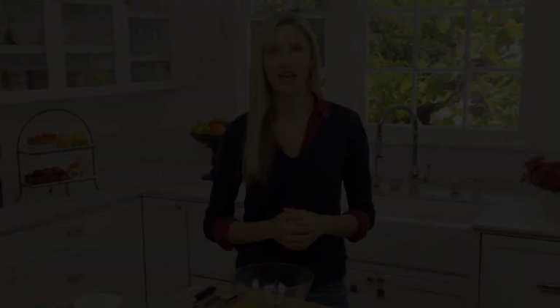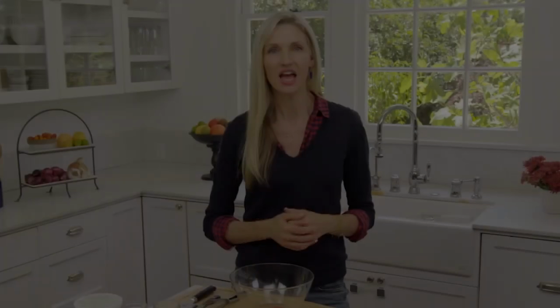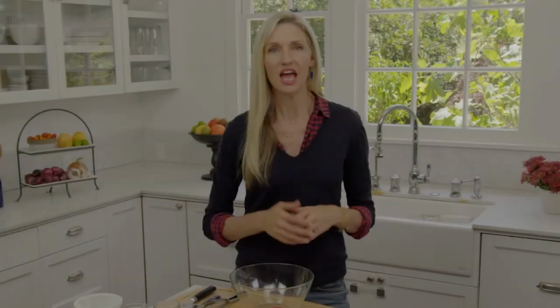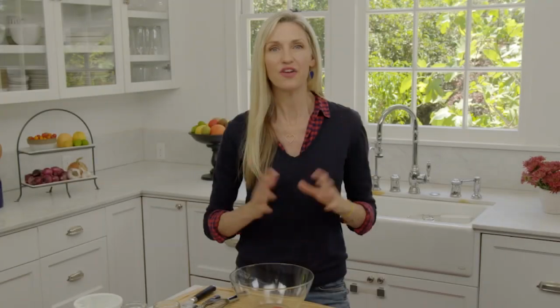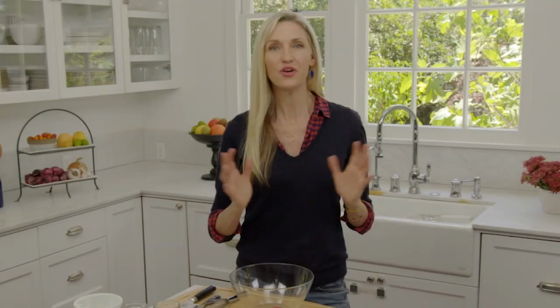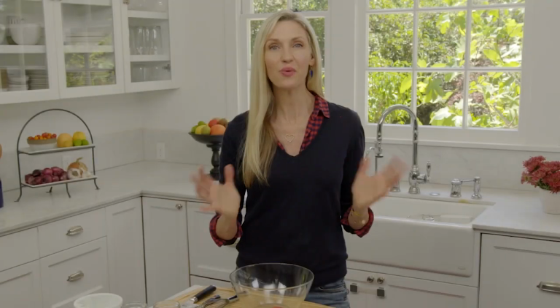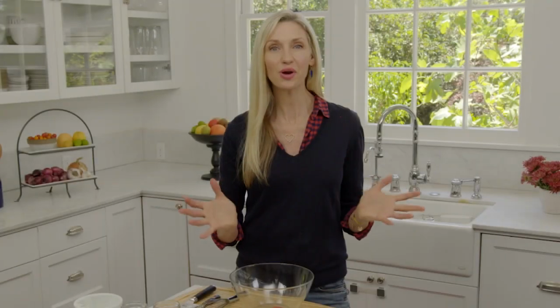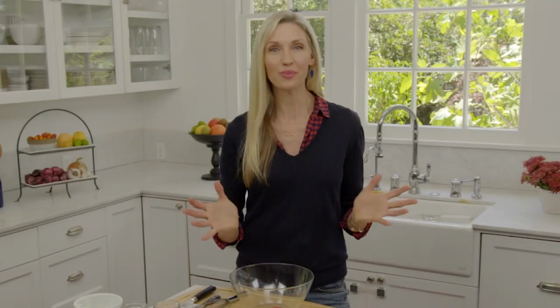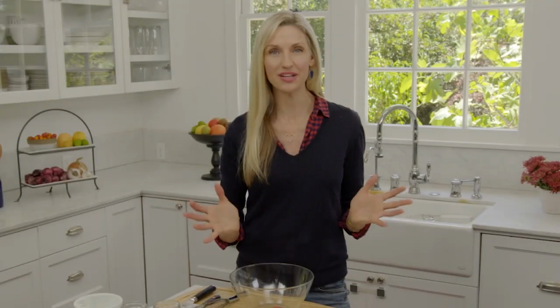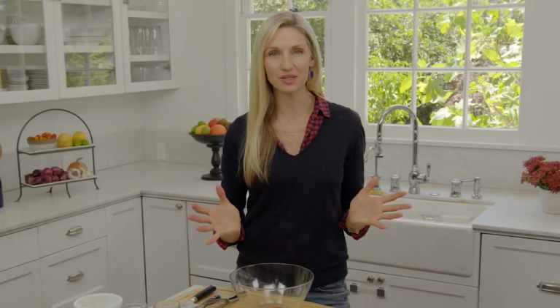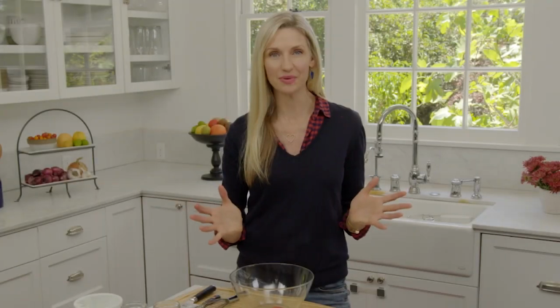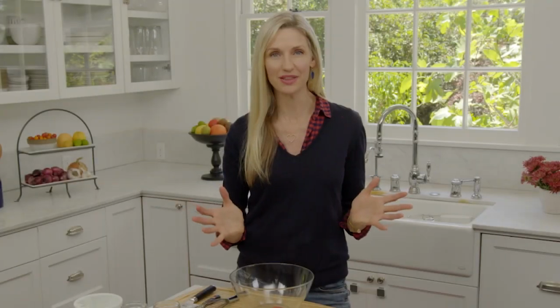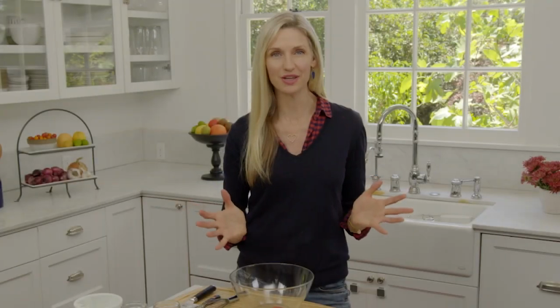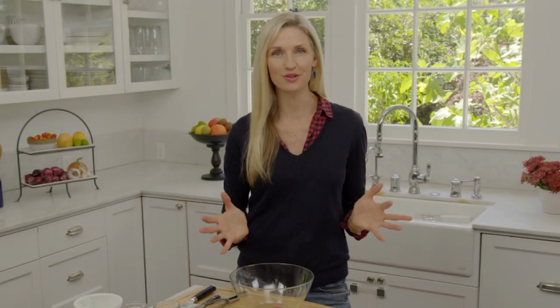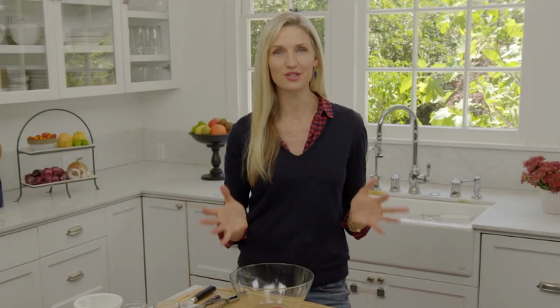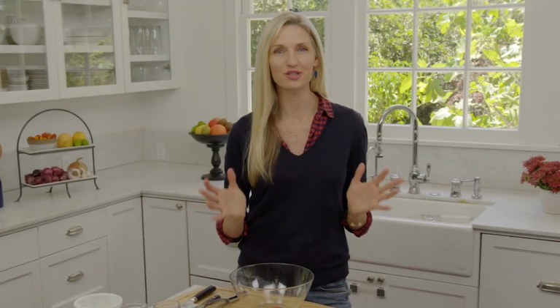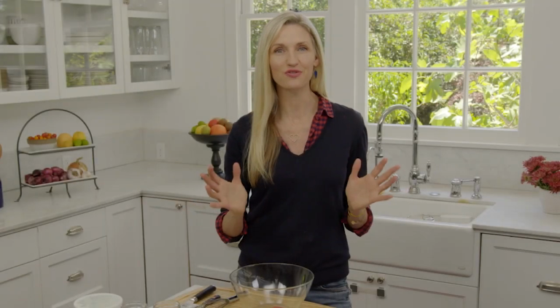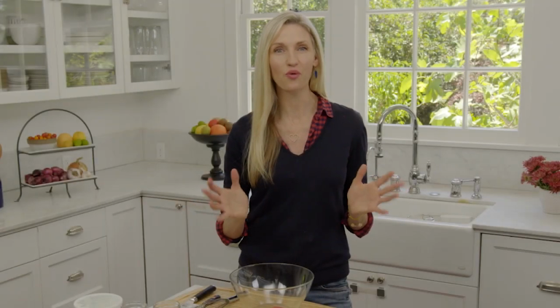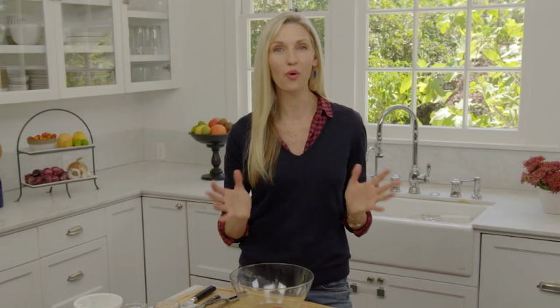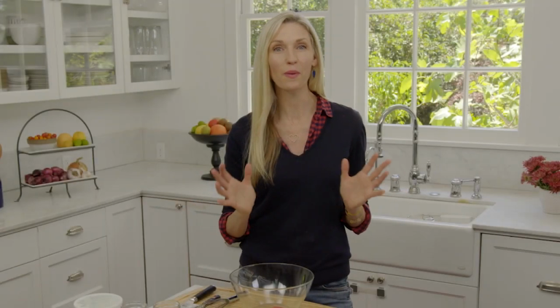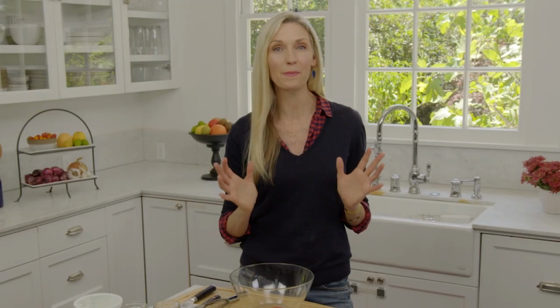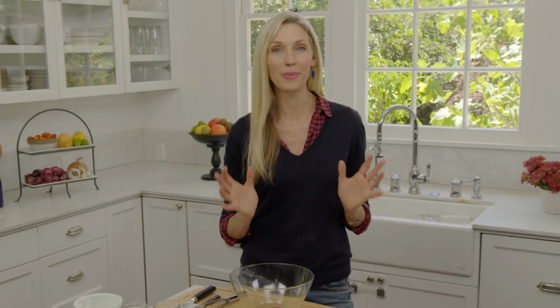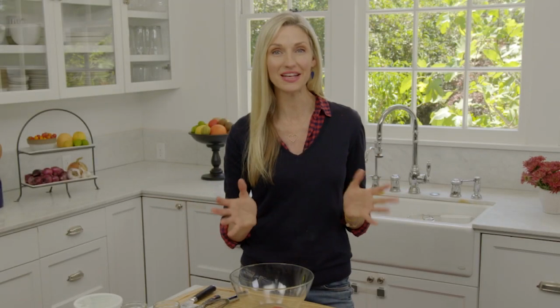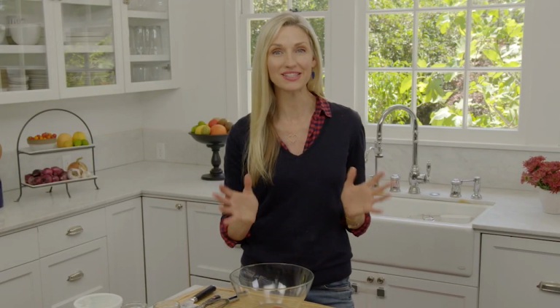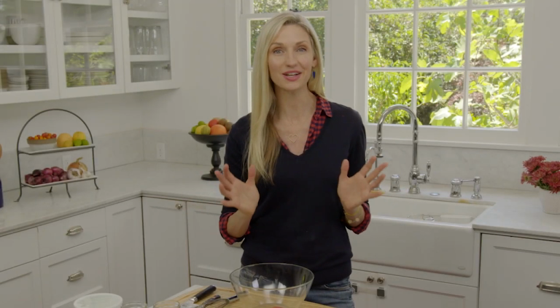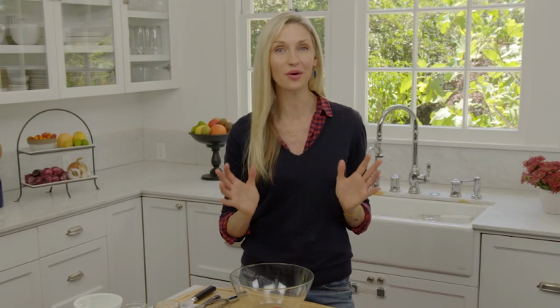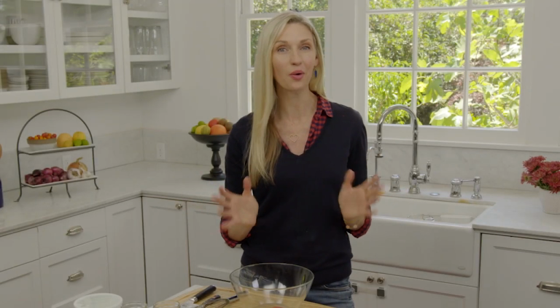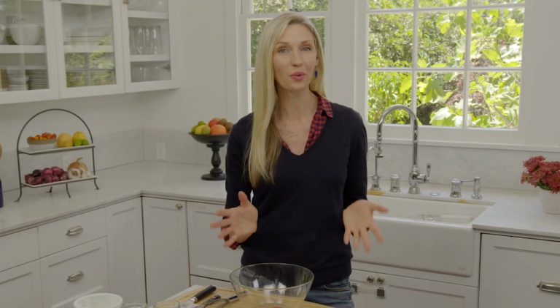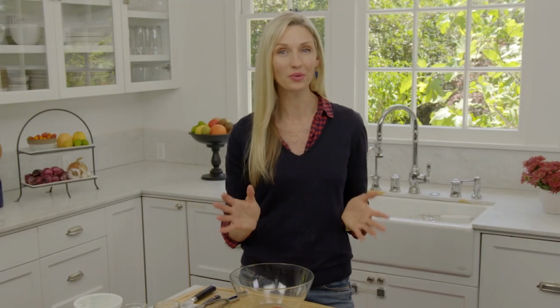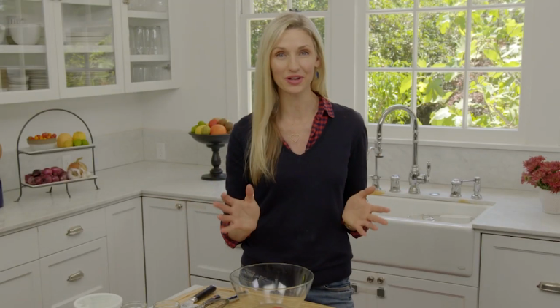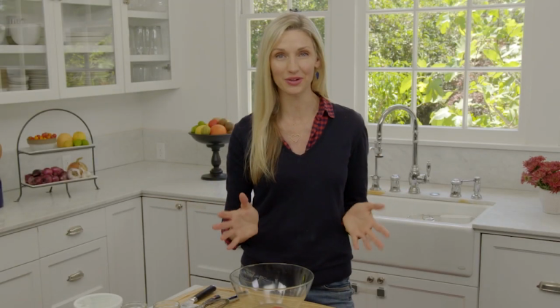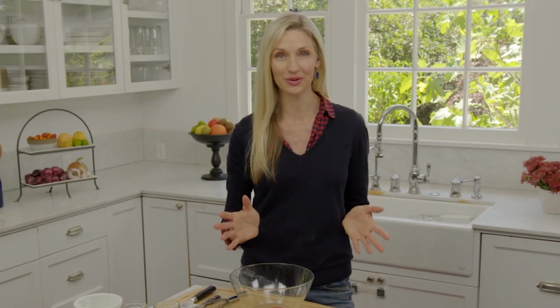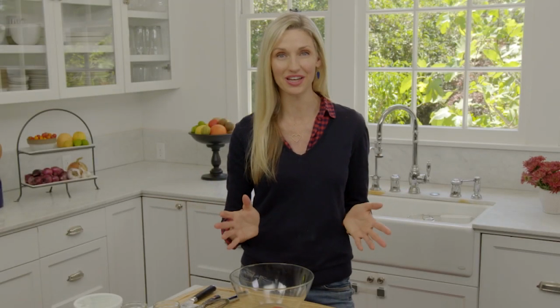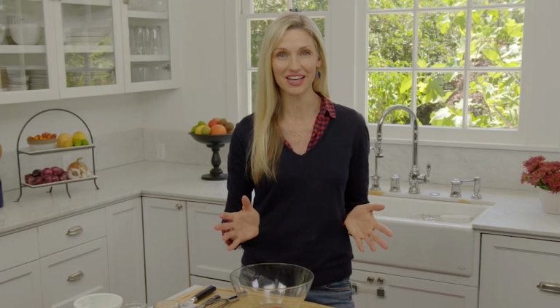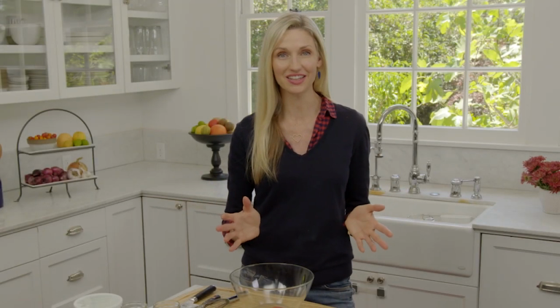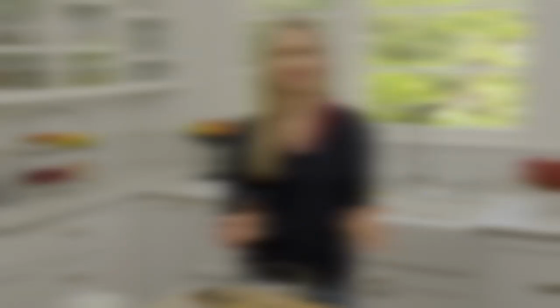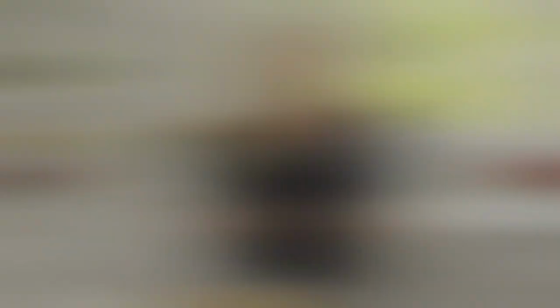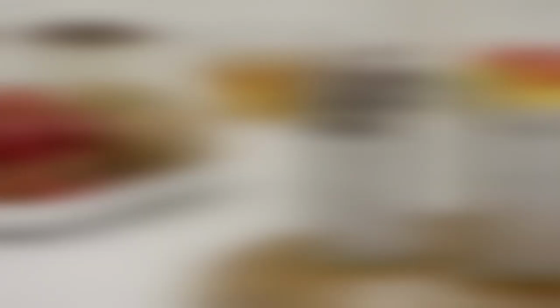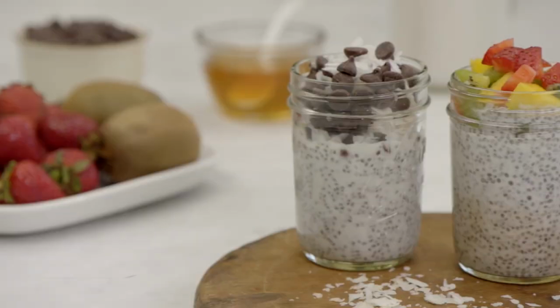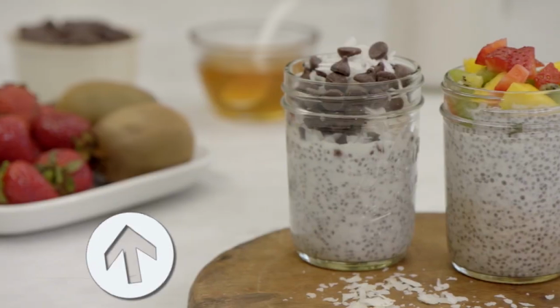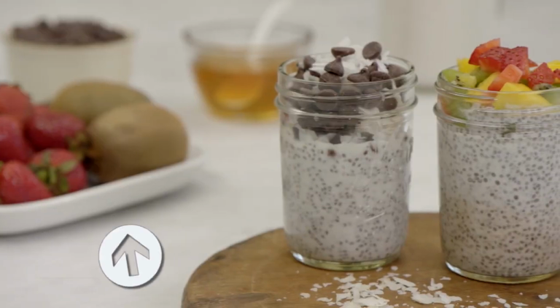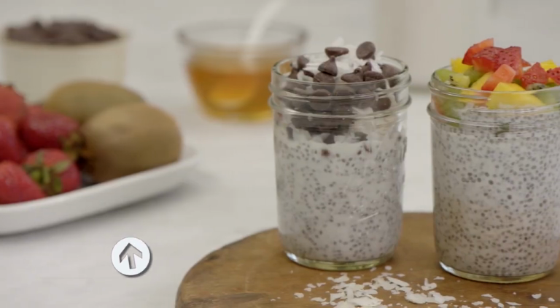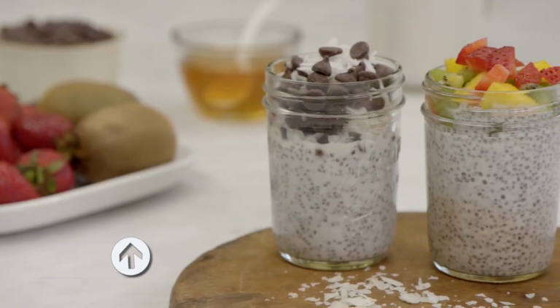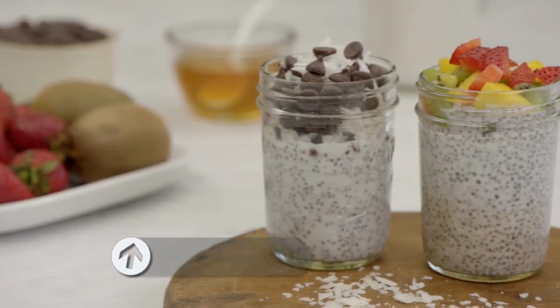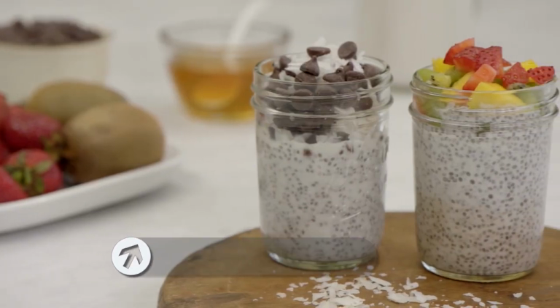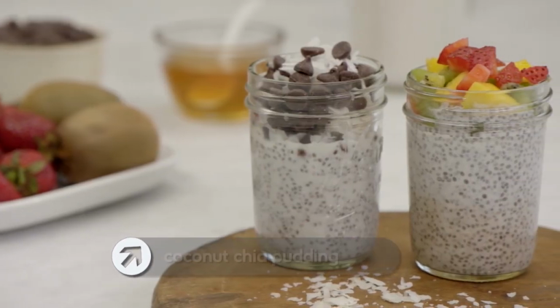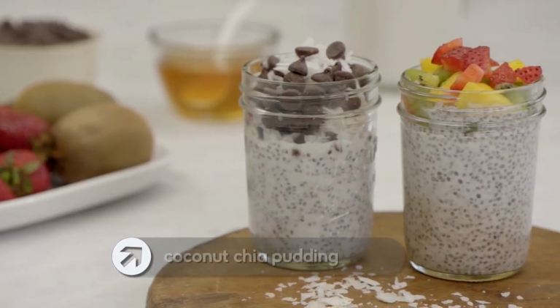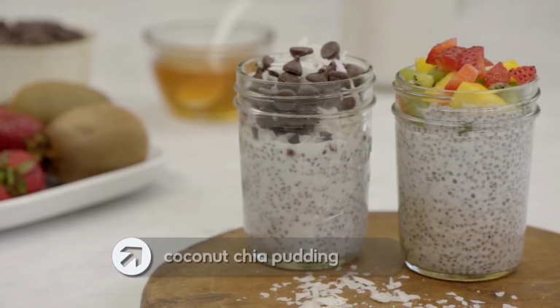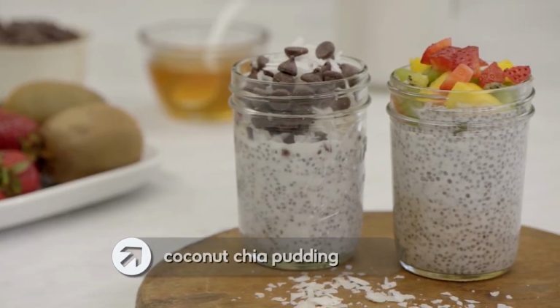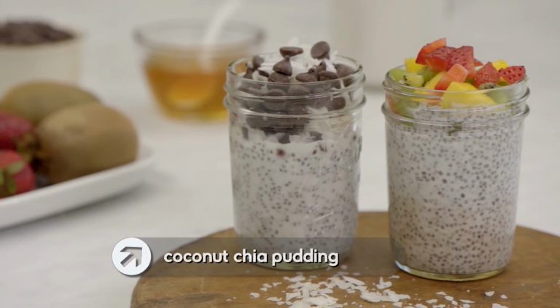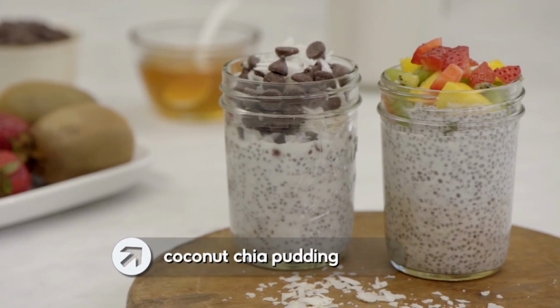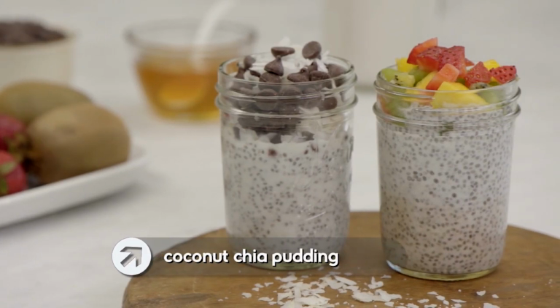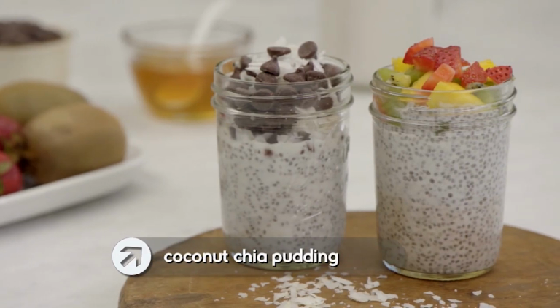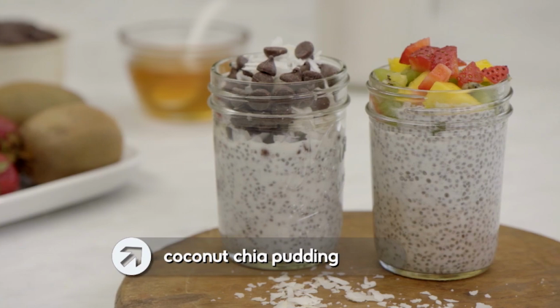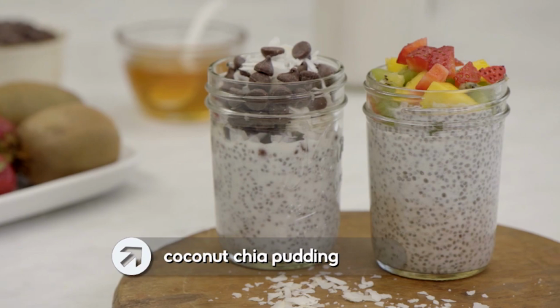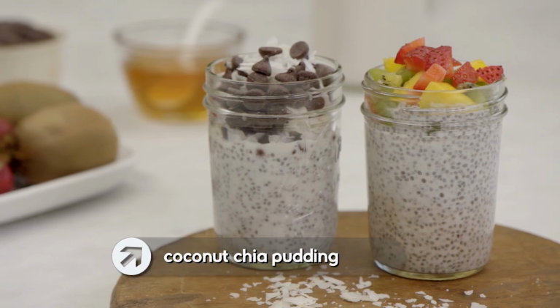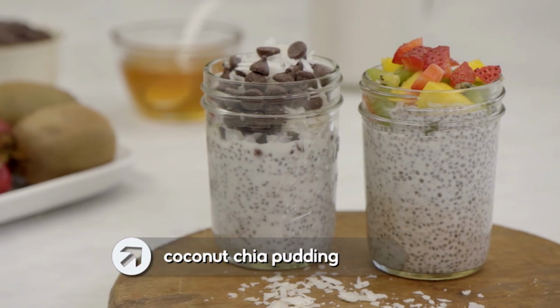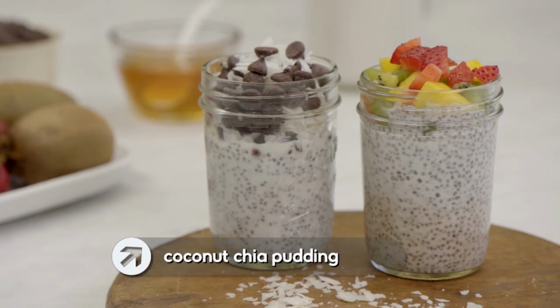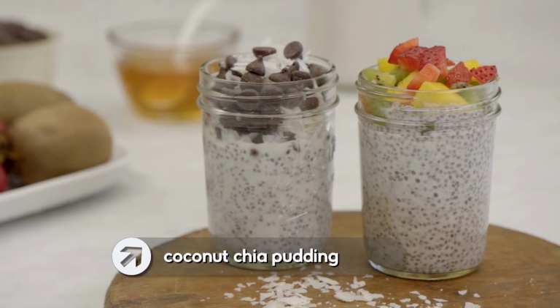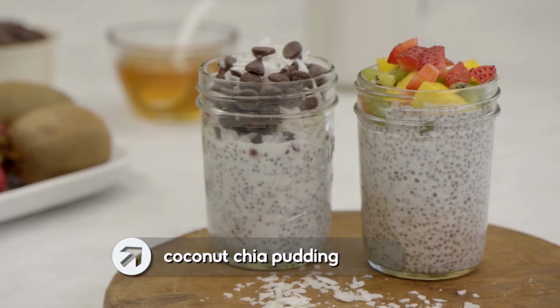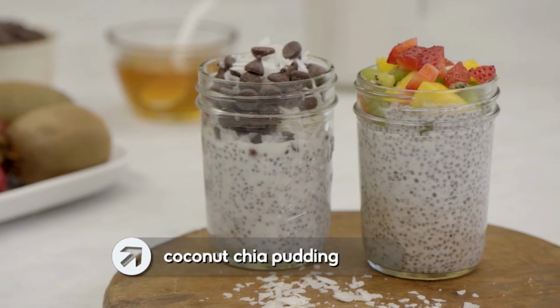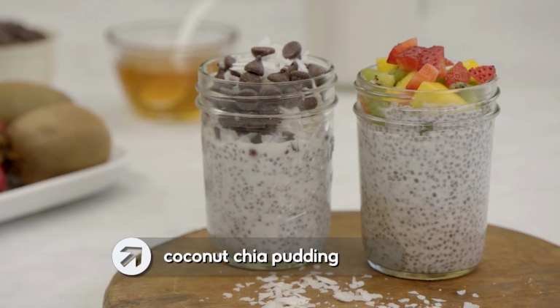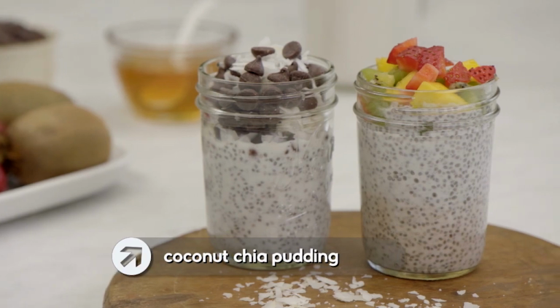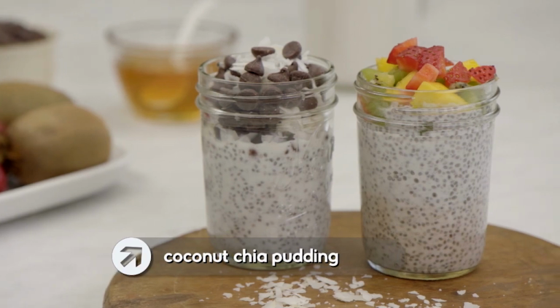If you want a recipe that uses four basic whole ingredients, this coconut chia pudding is totally for you.